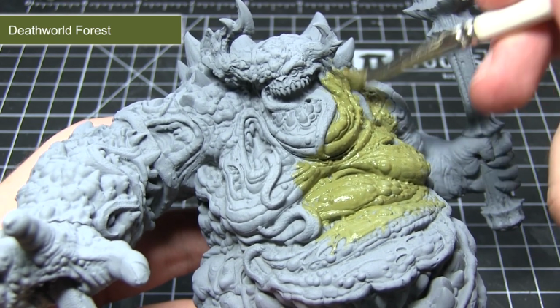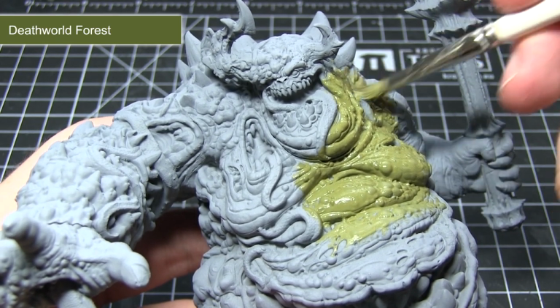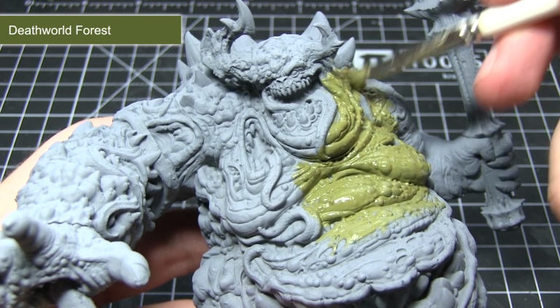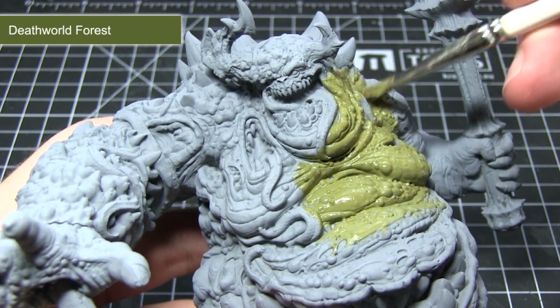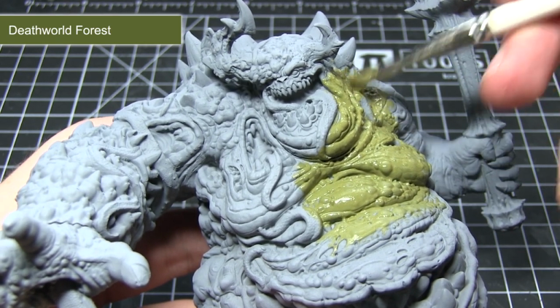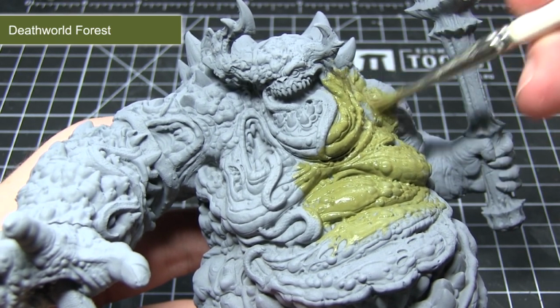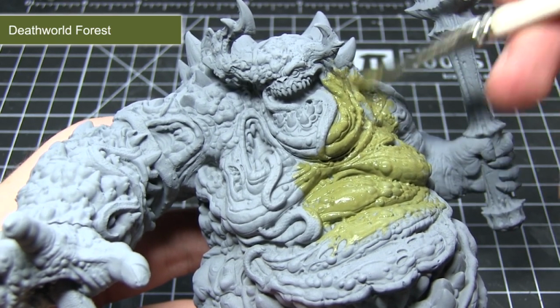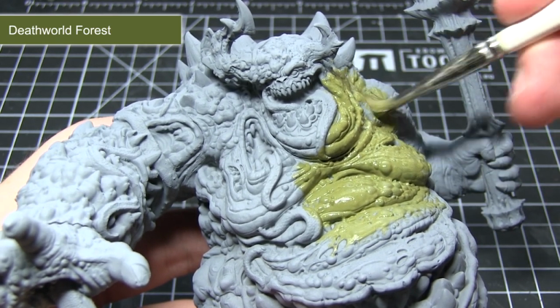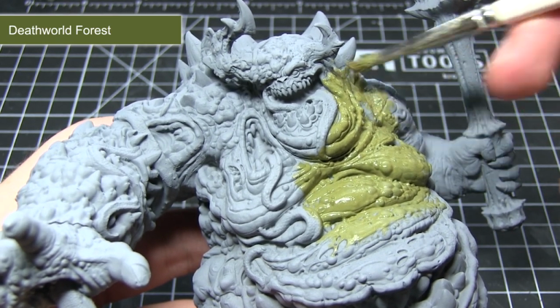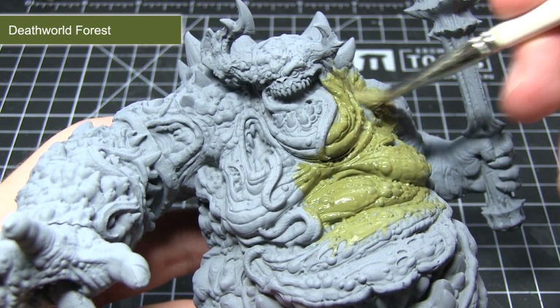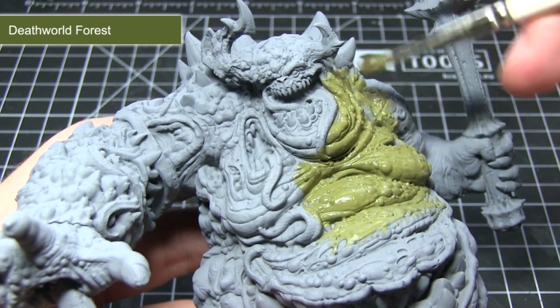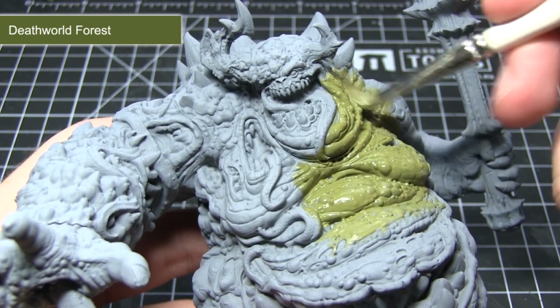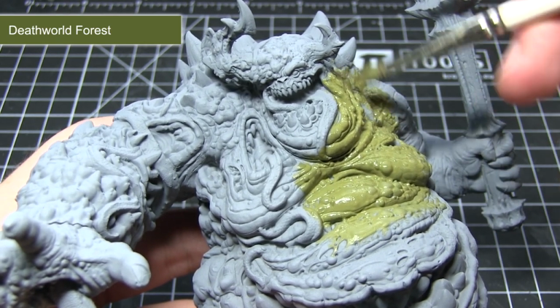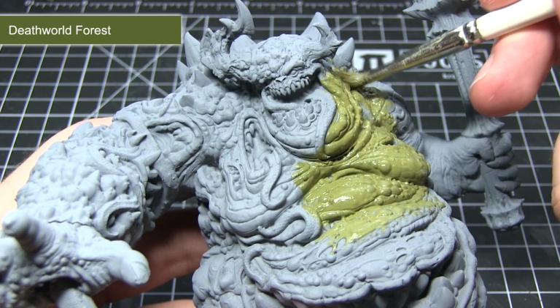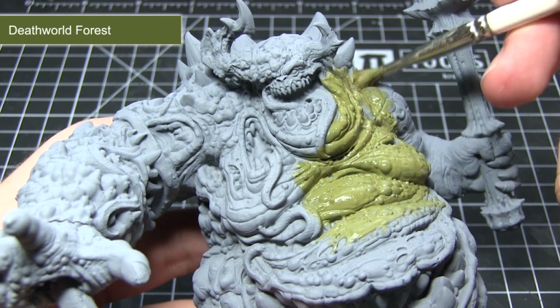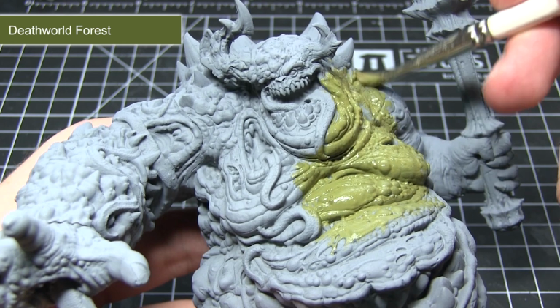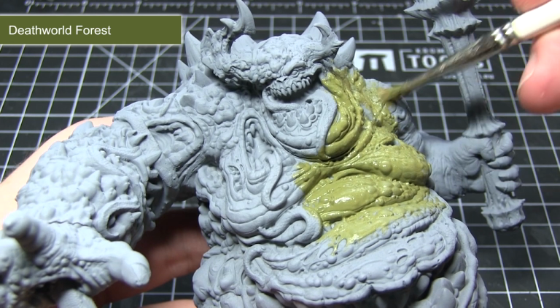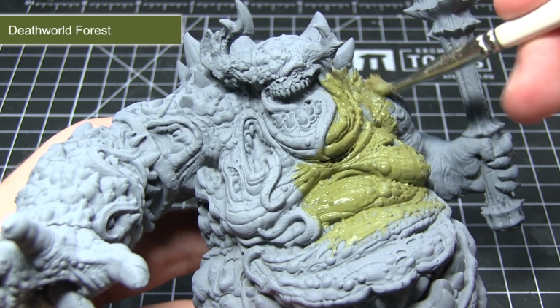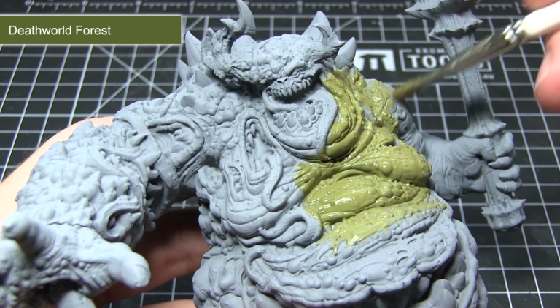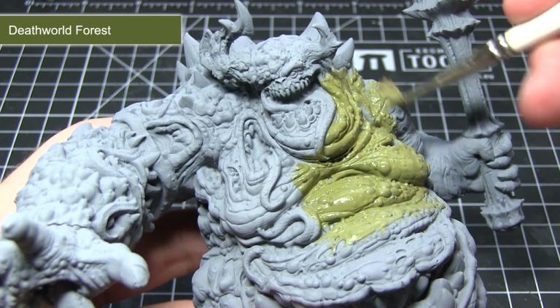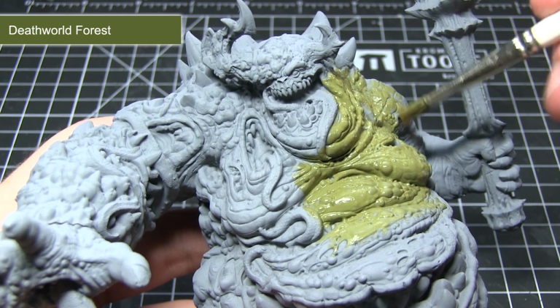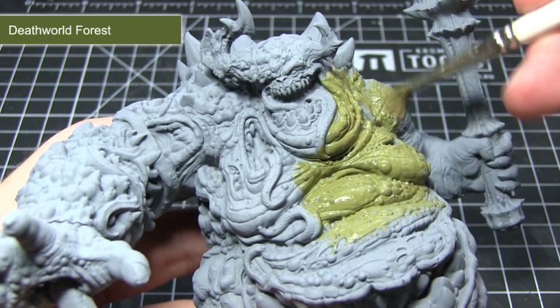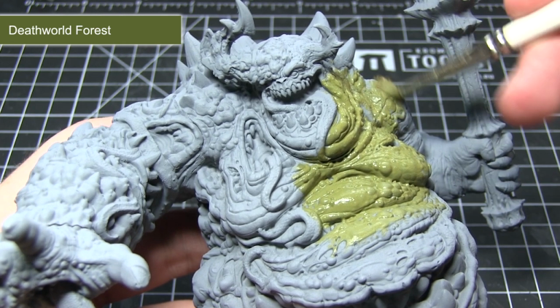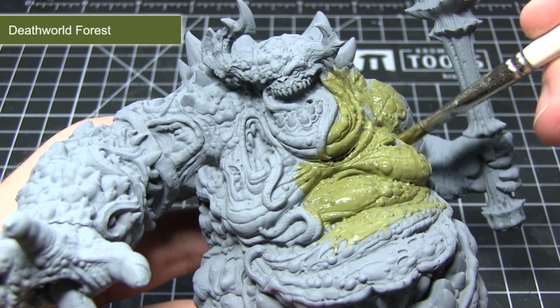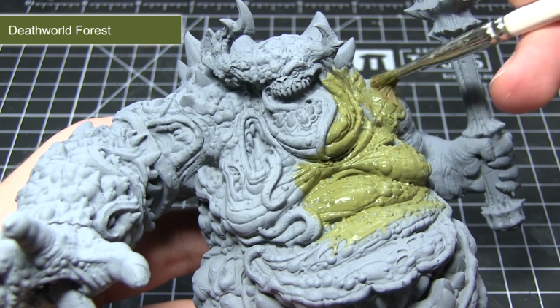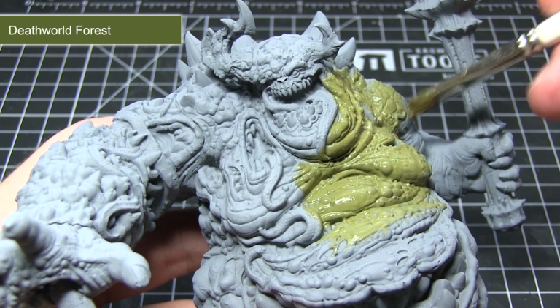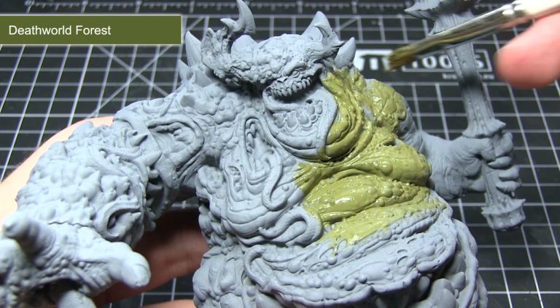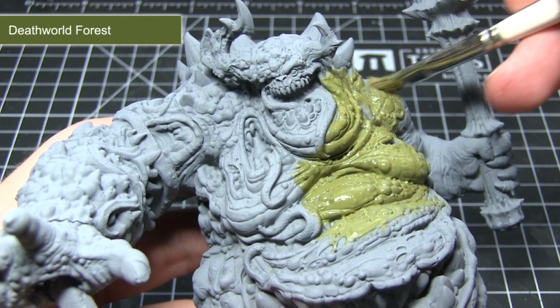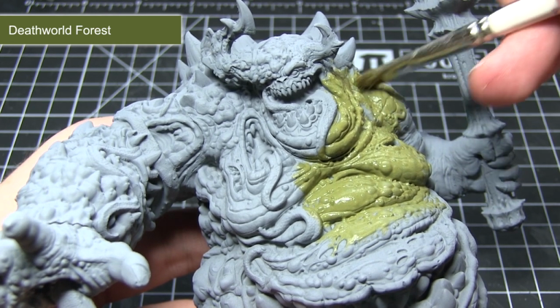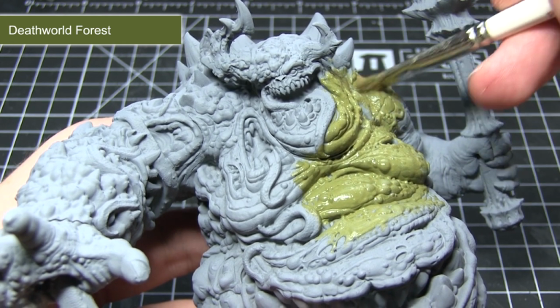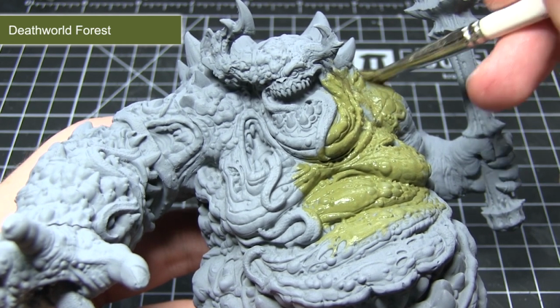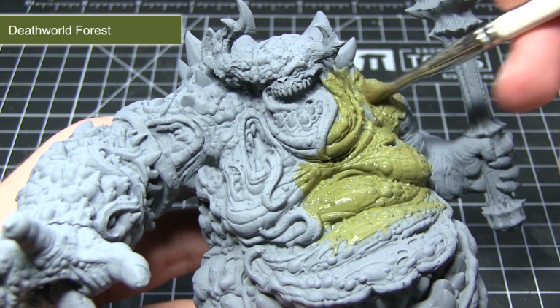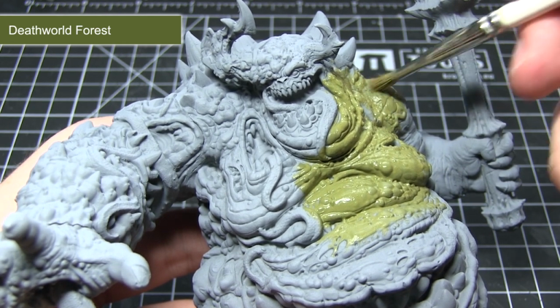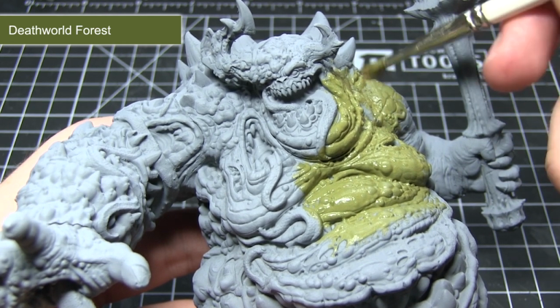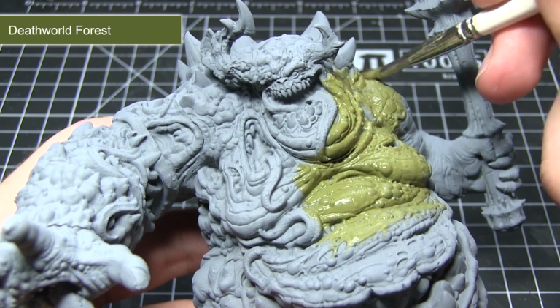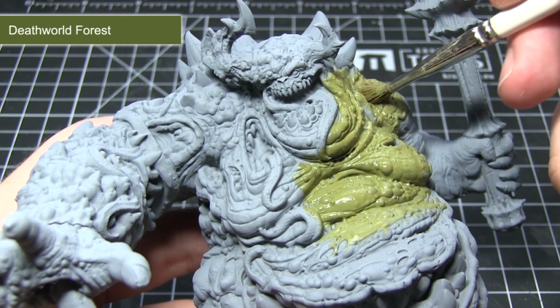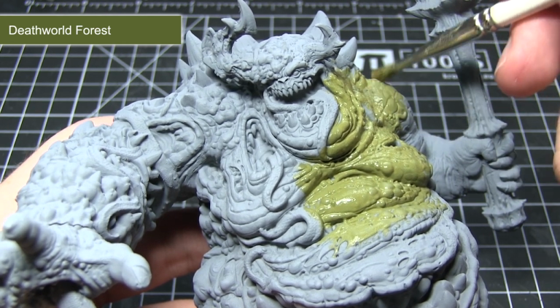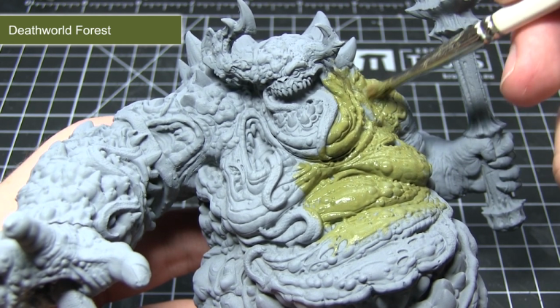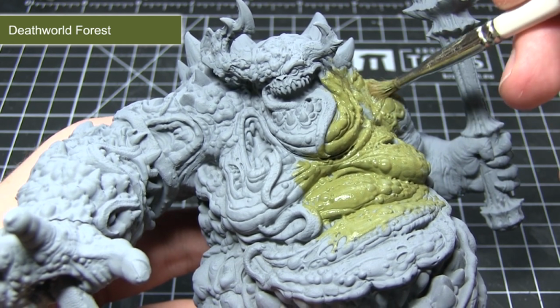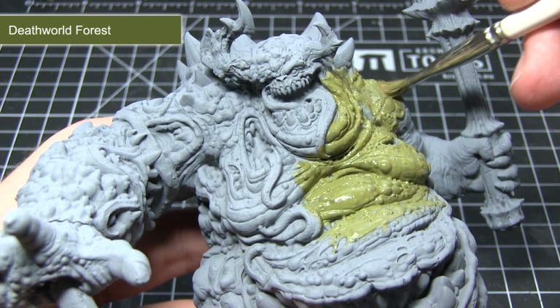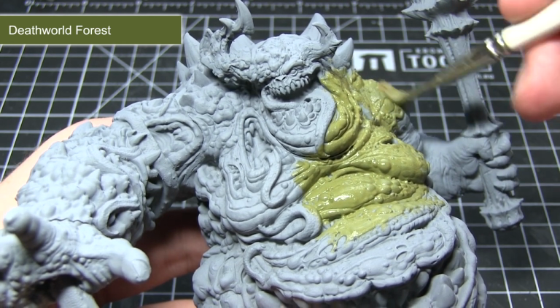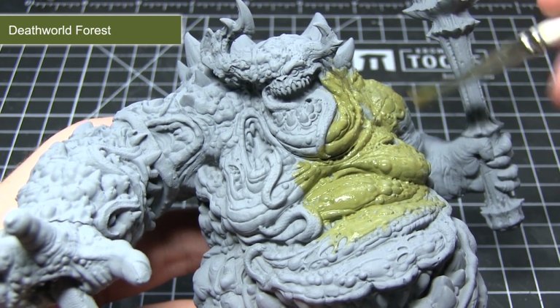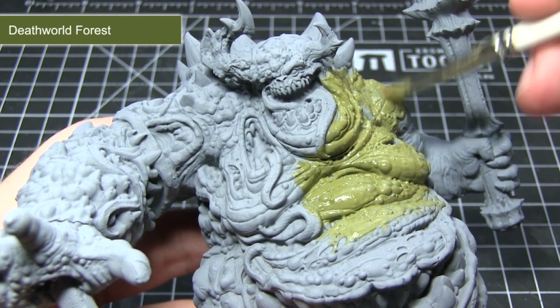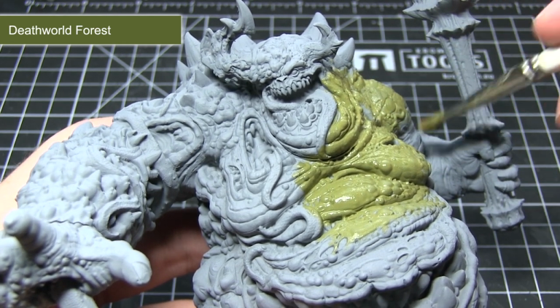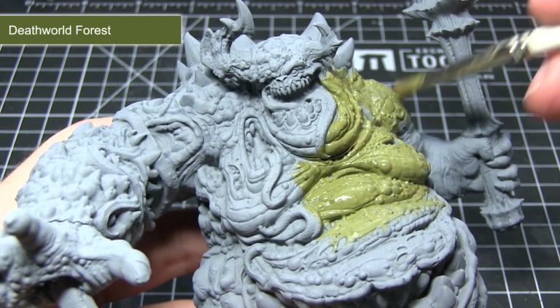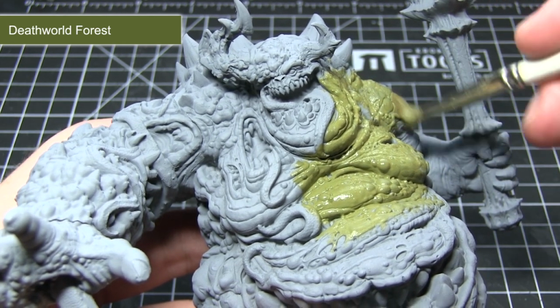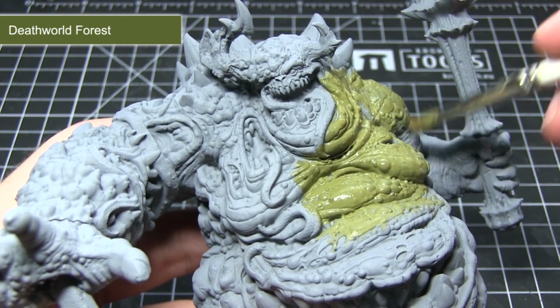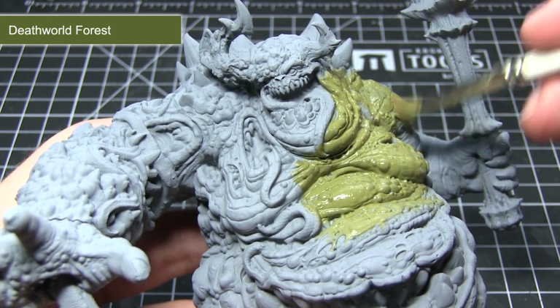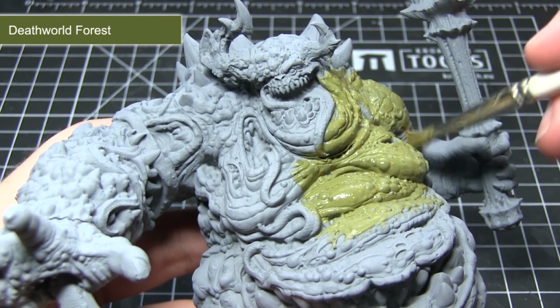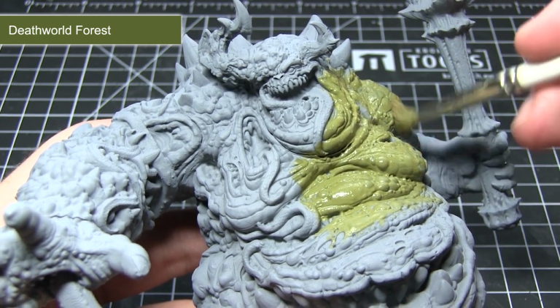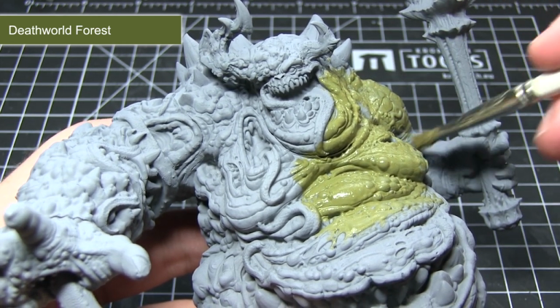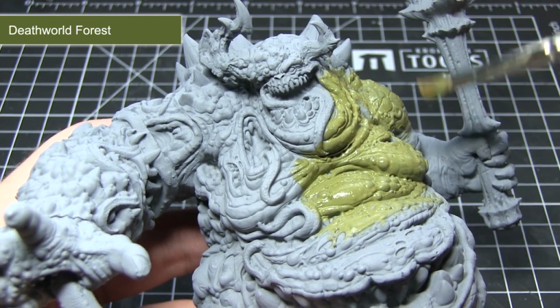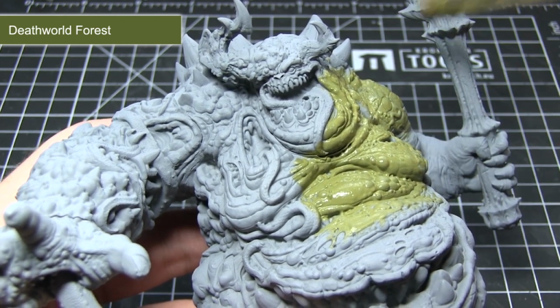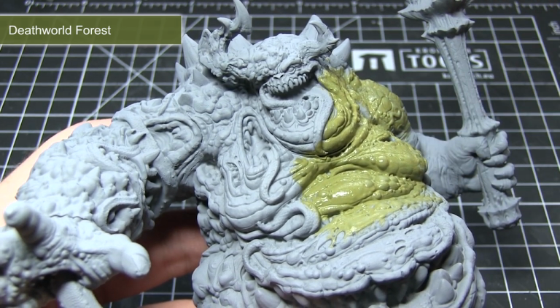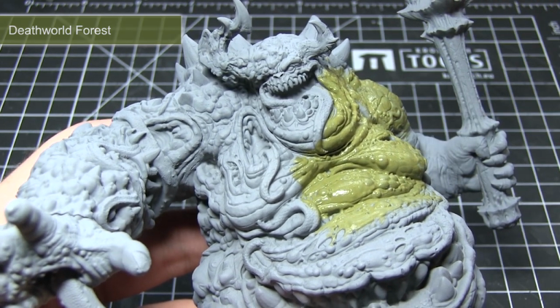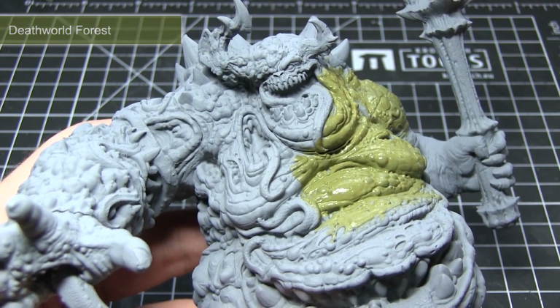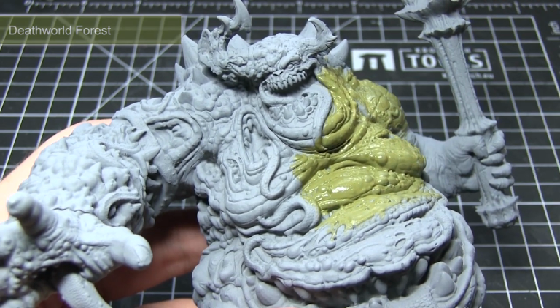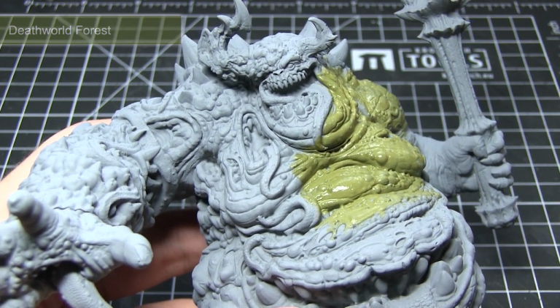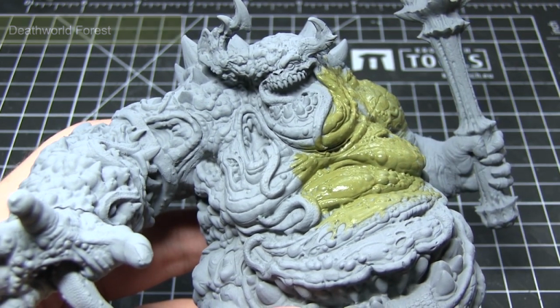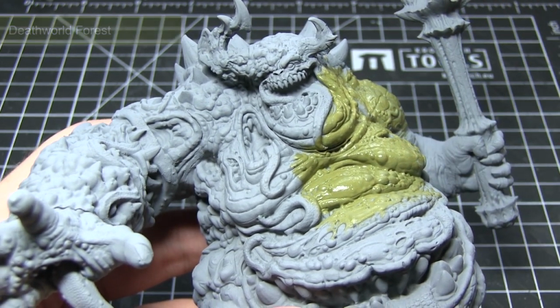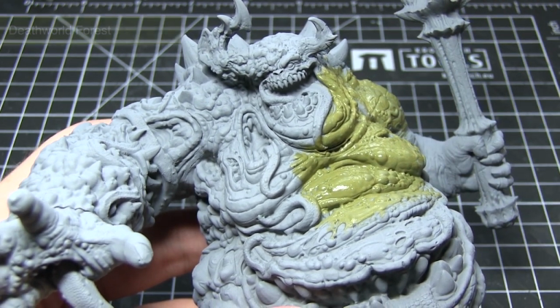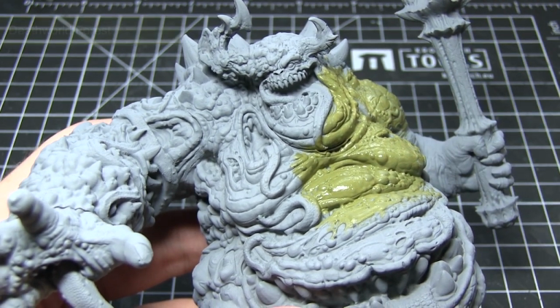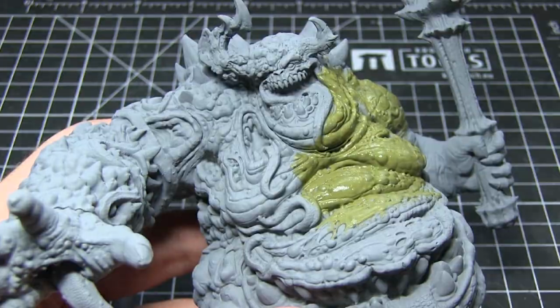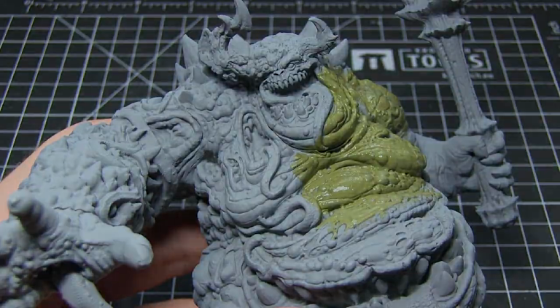Whenever I use a base coat in this tutorial I'd recommend following the same mixture of one part paint to one part water when applying it.